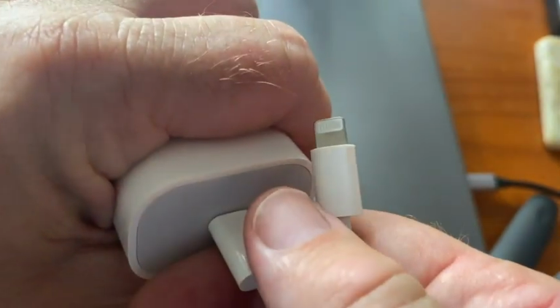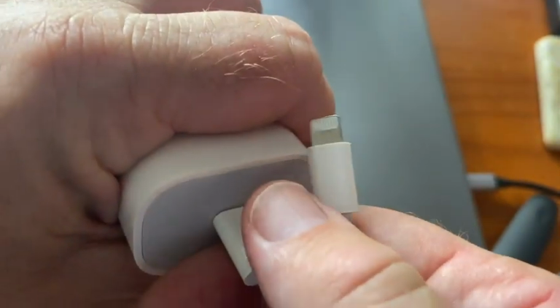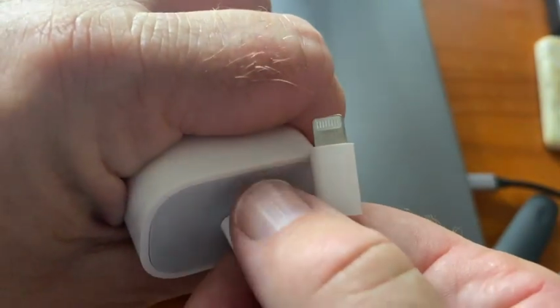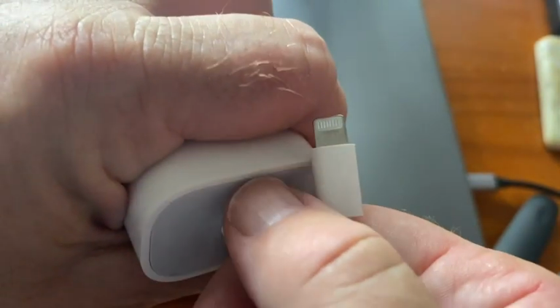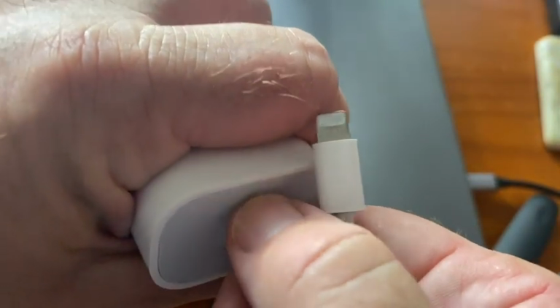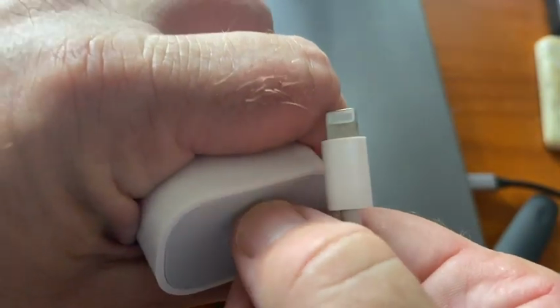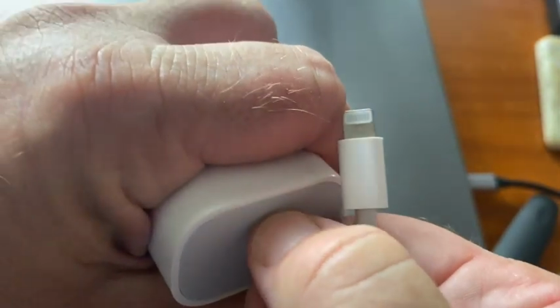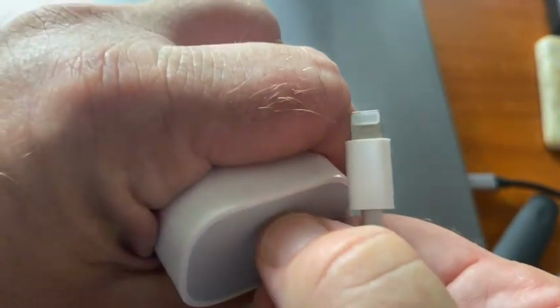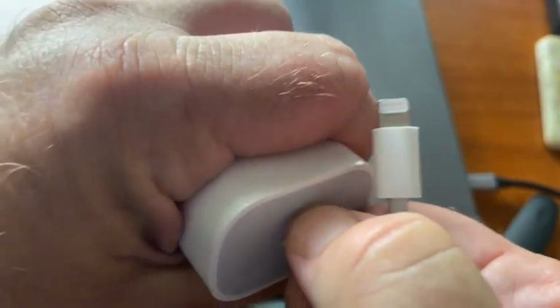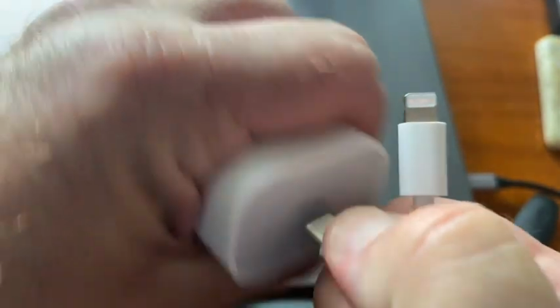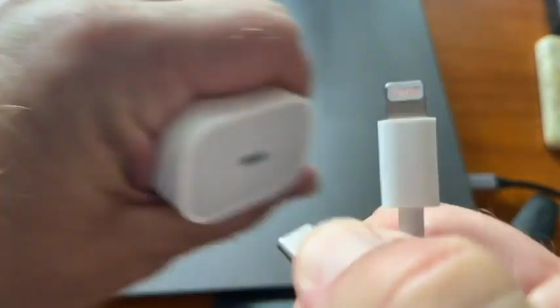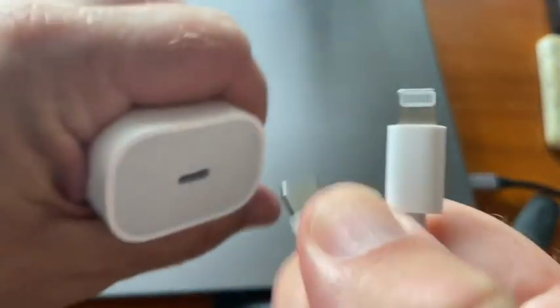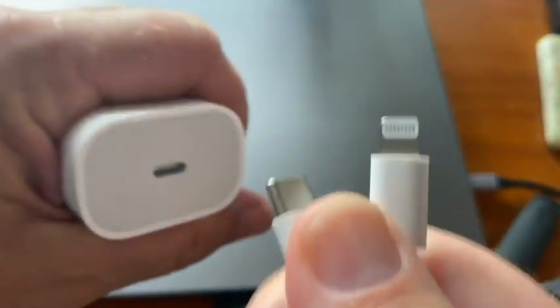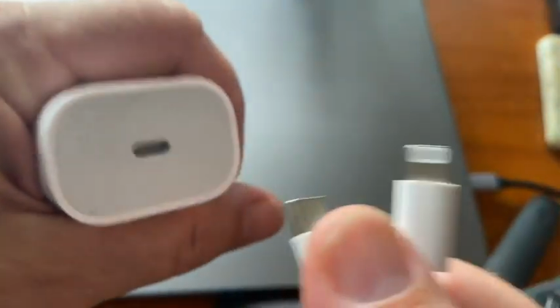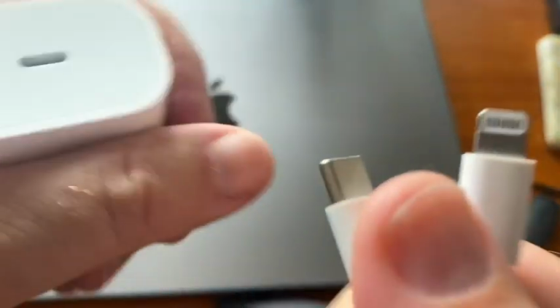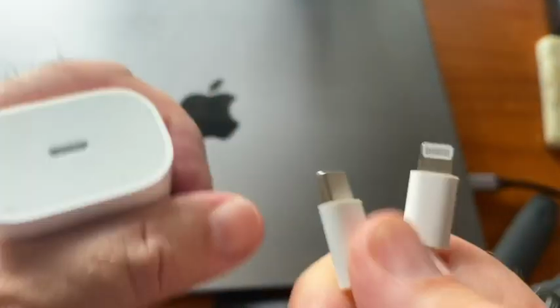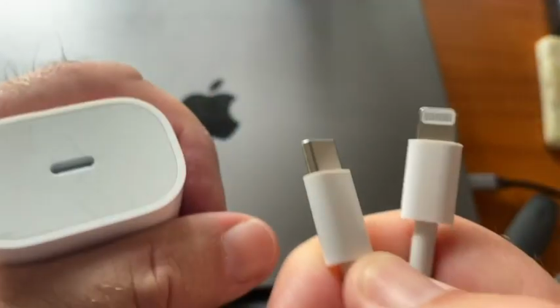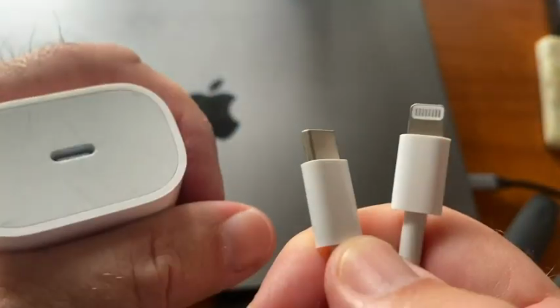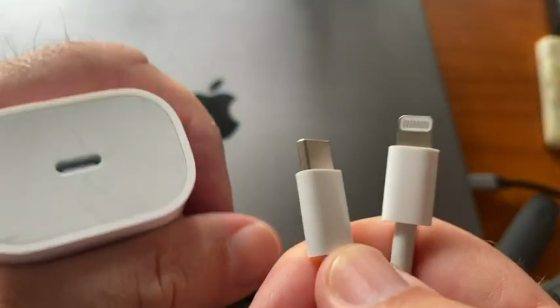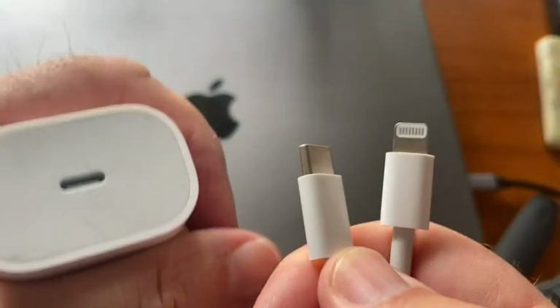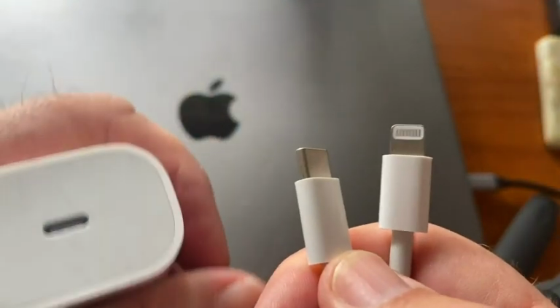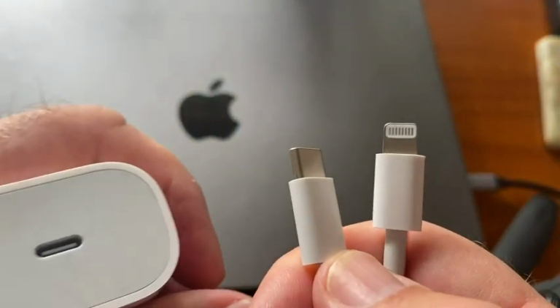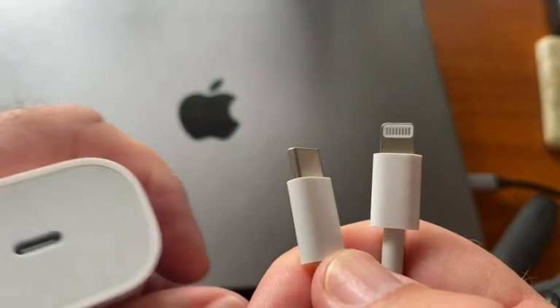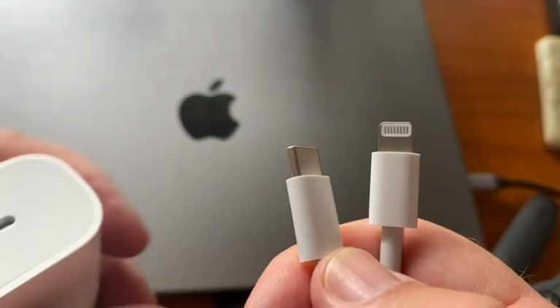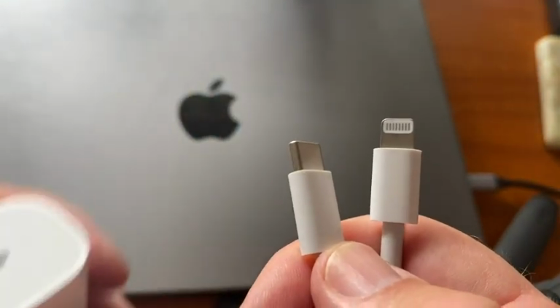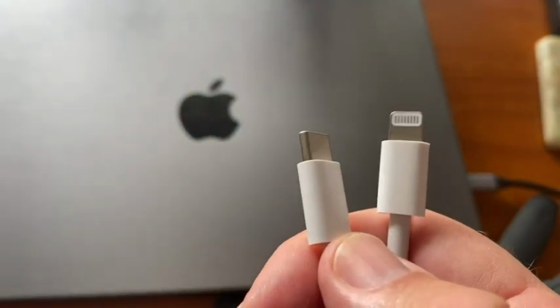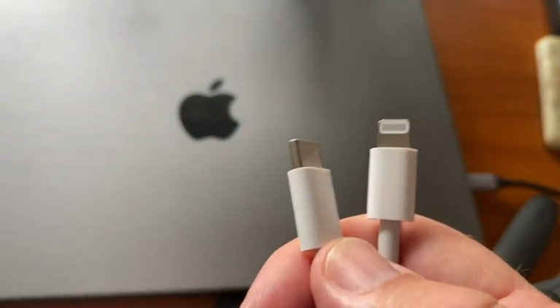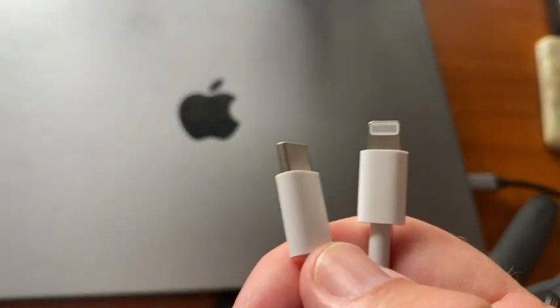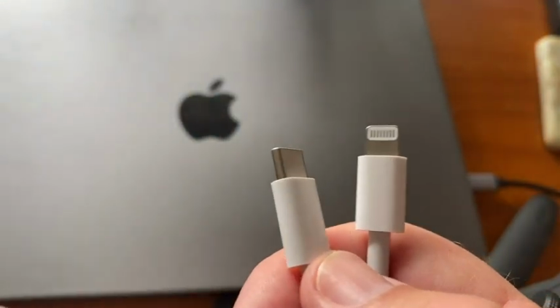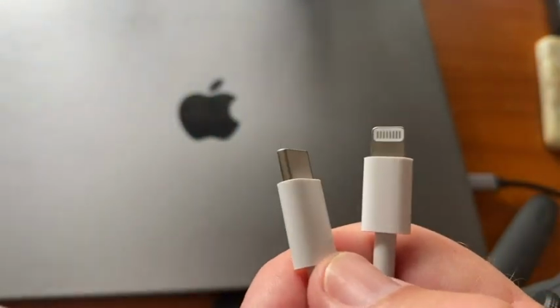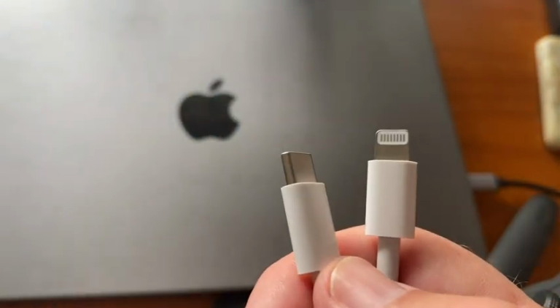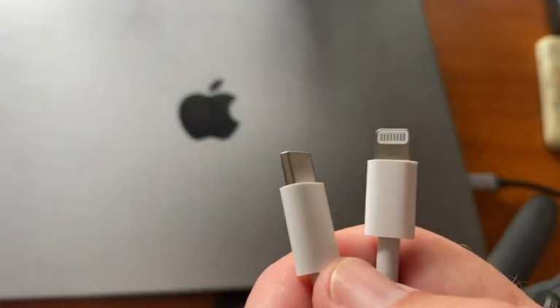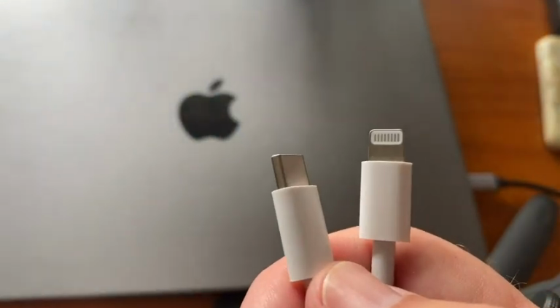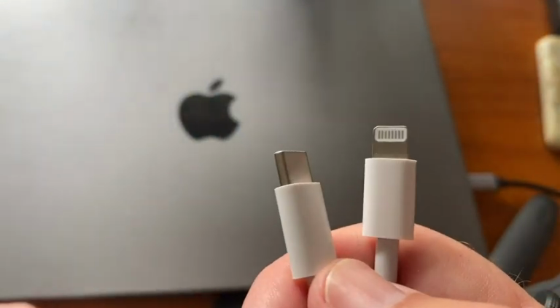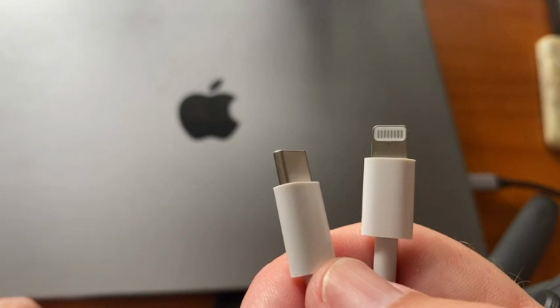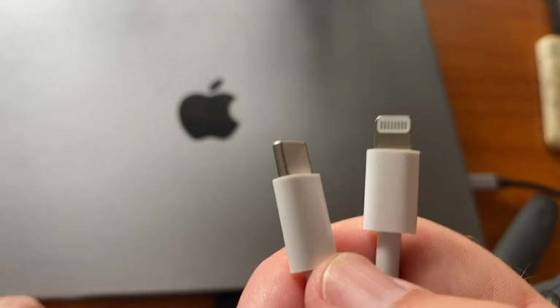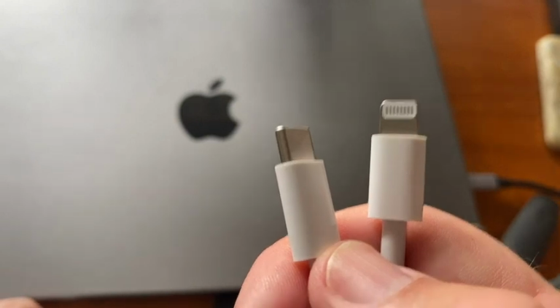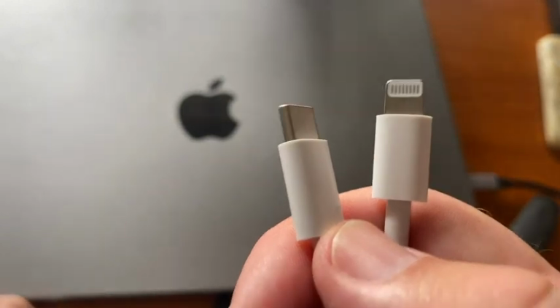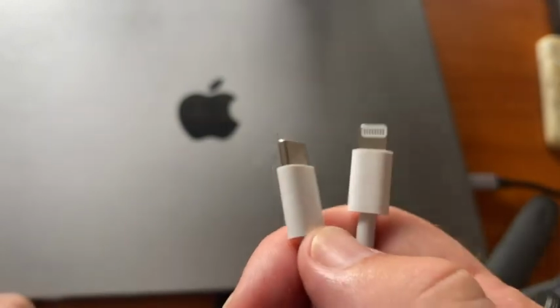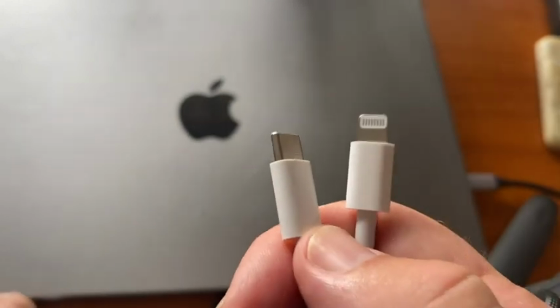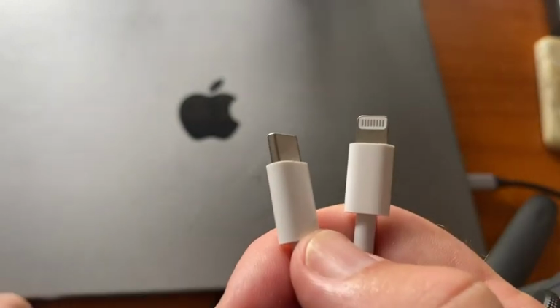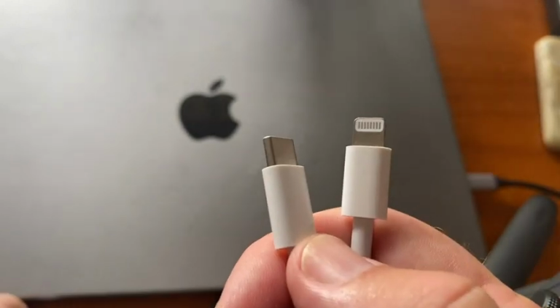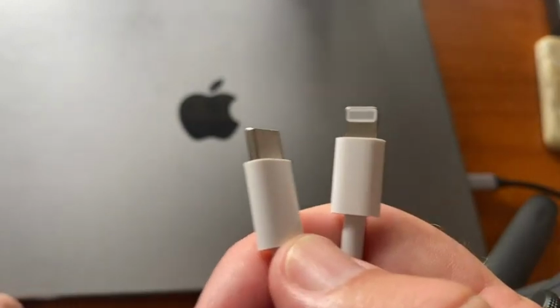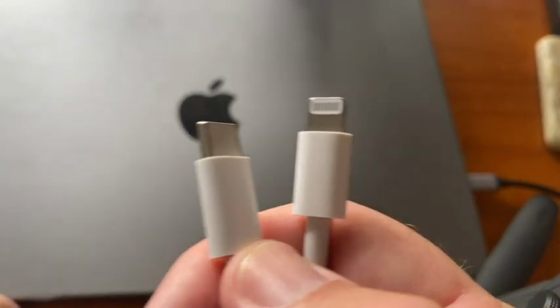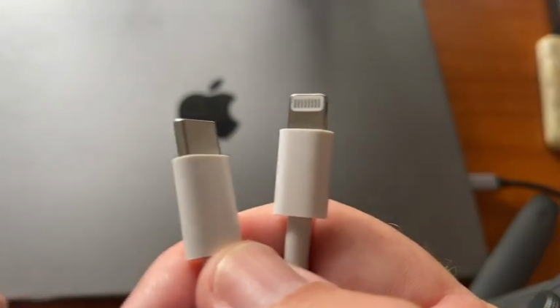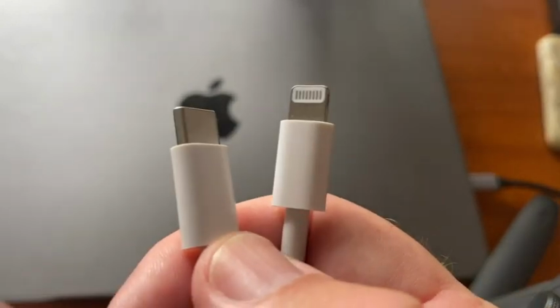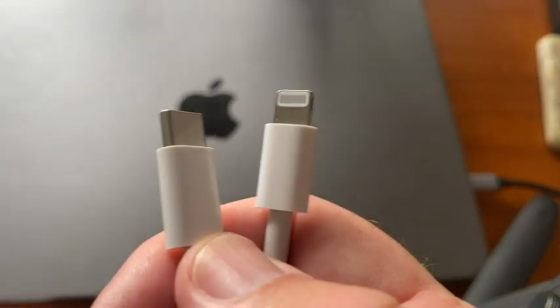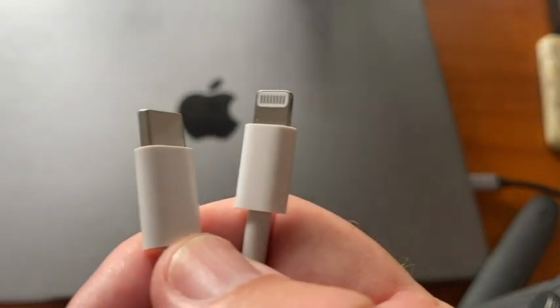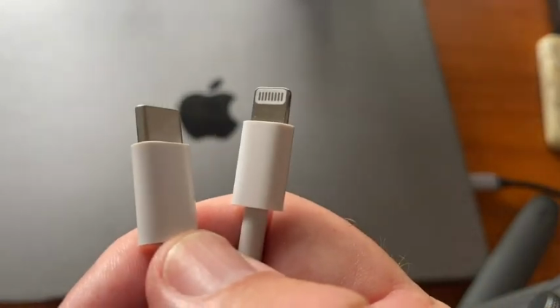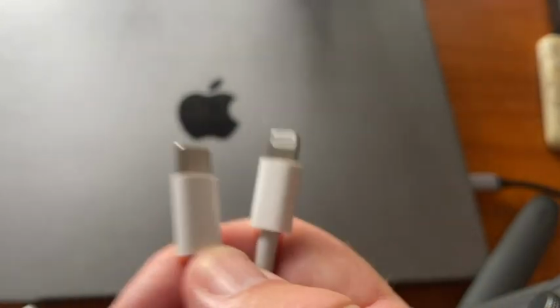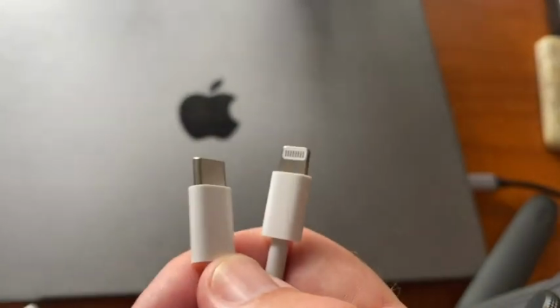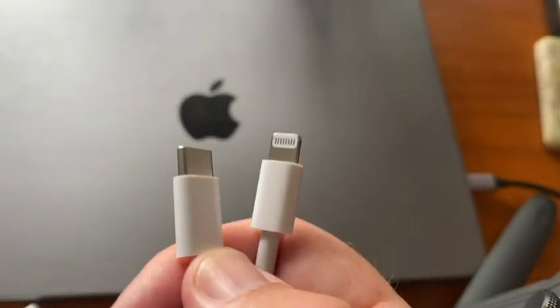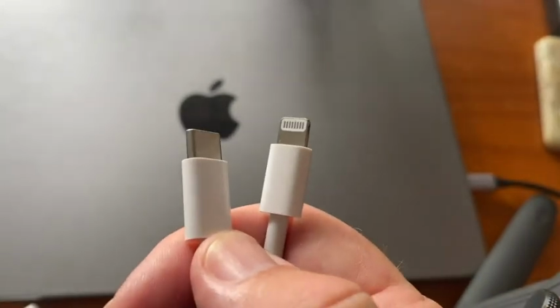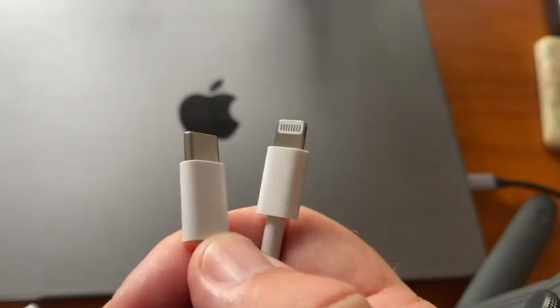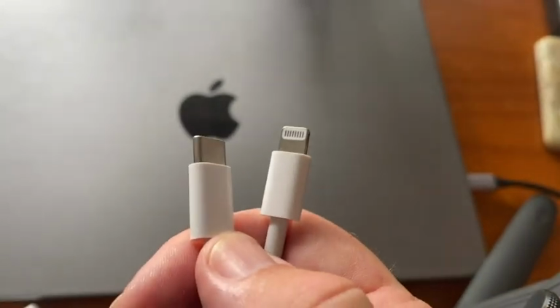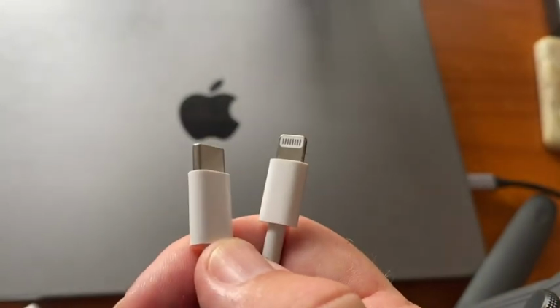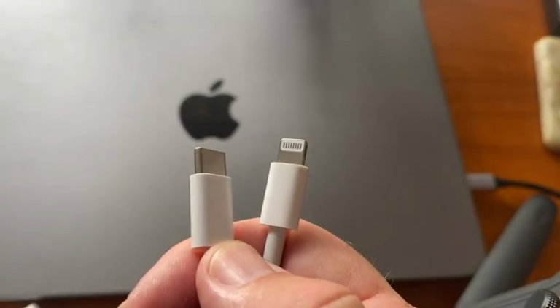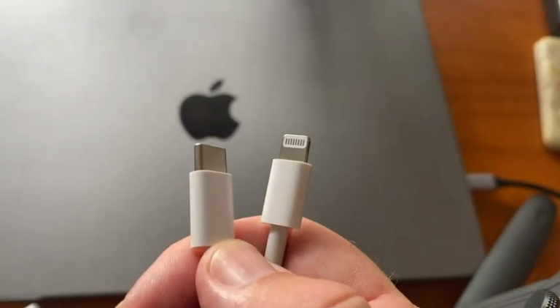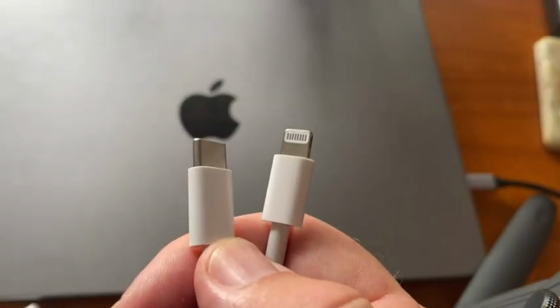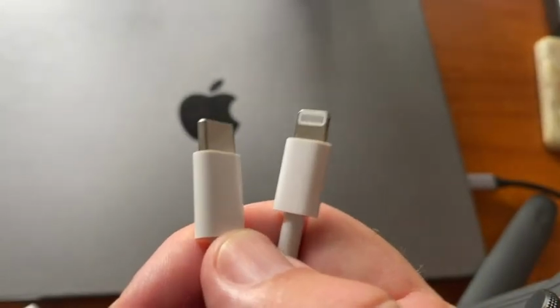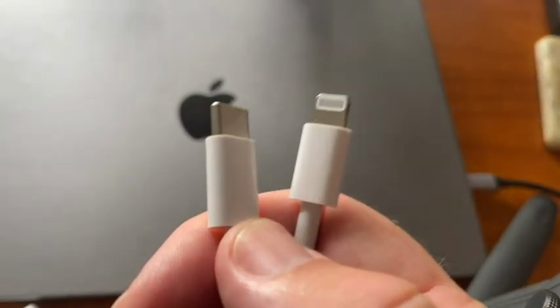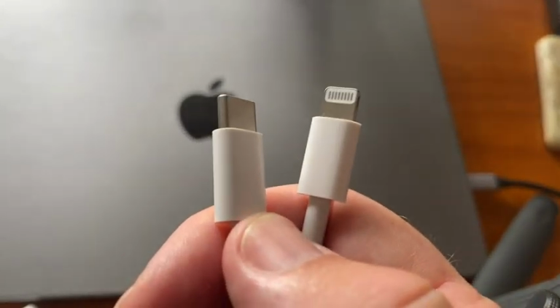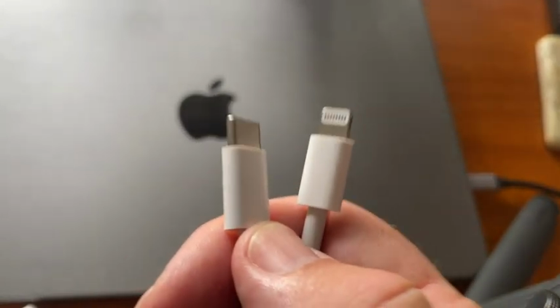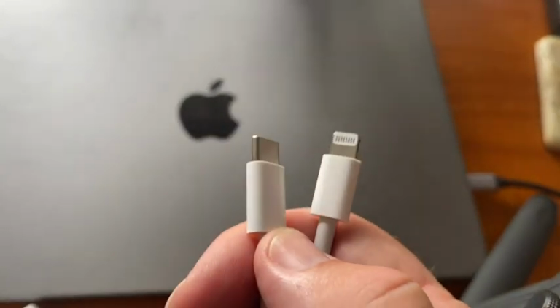So it's very modular. I always like to keep a few of these around because I know they're going to charge my phone faster.